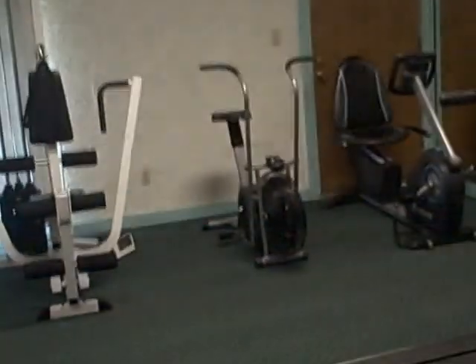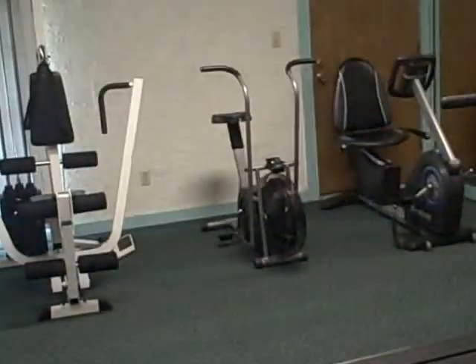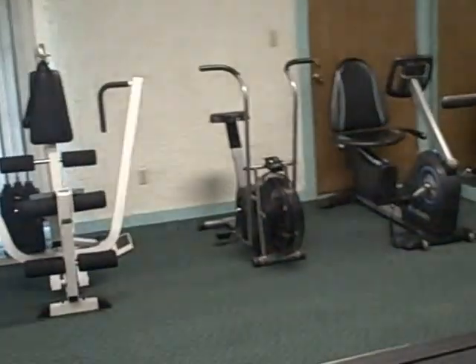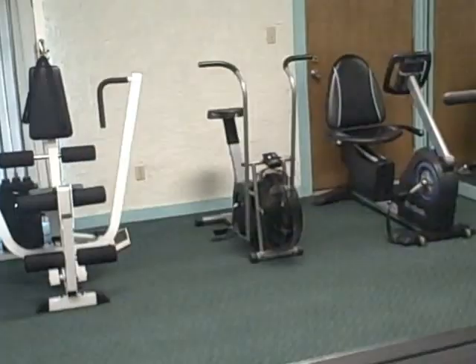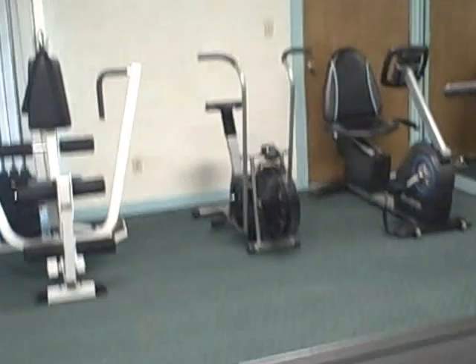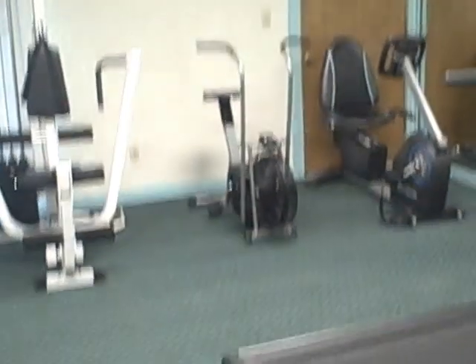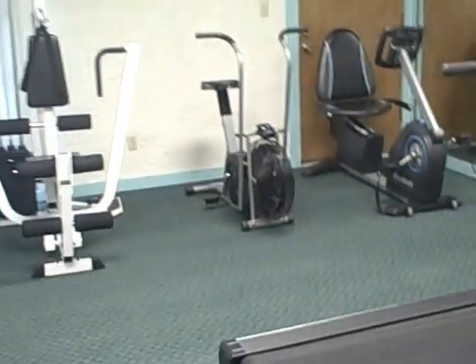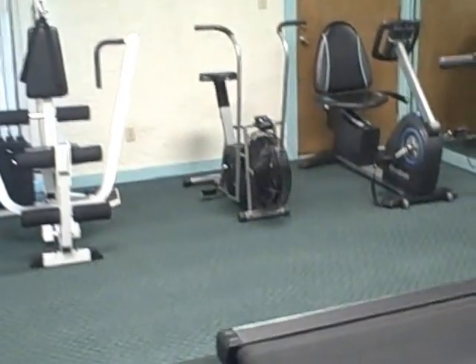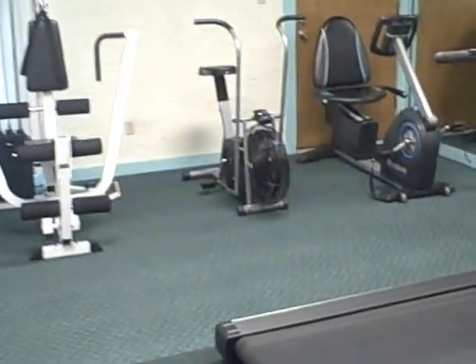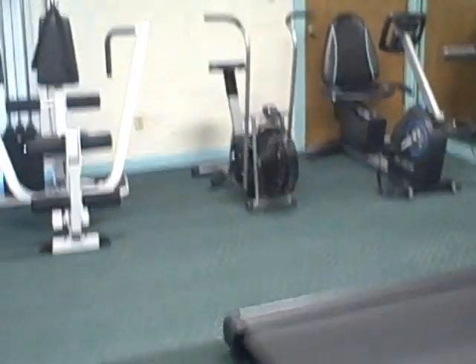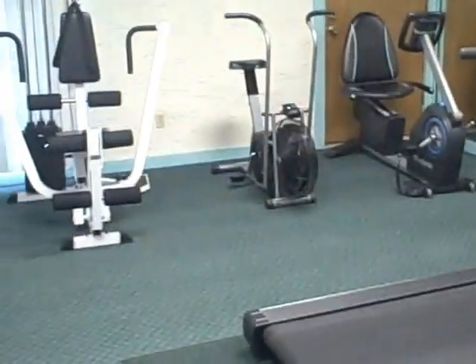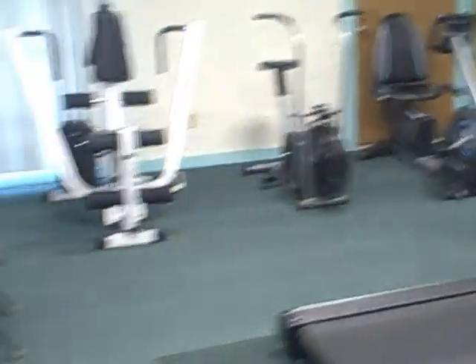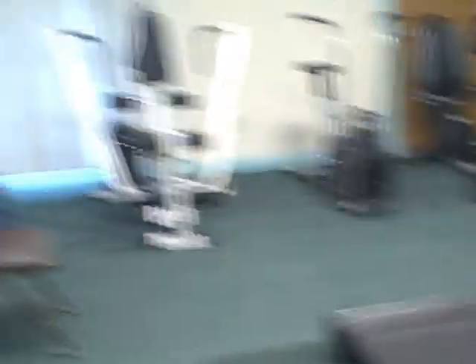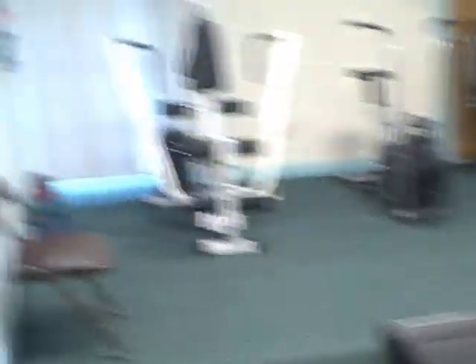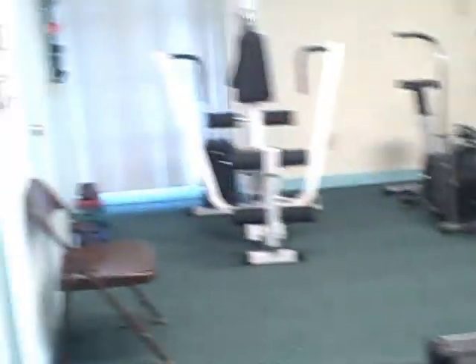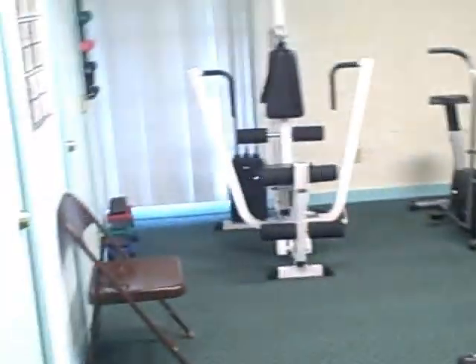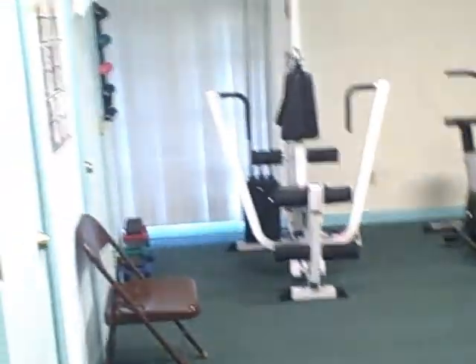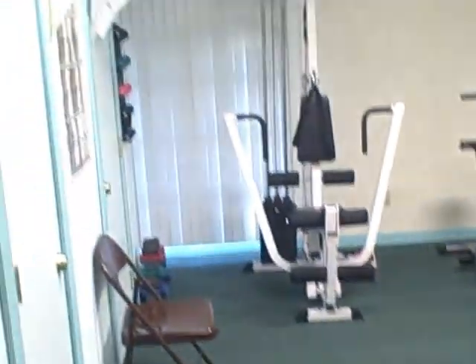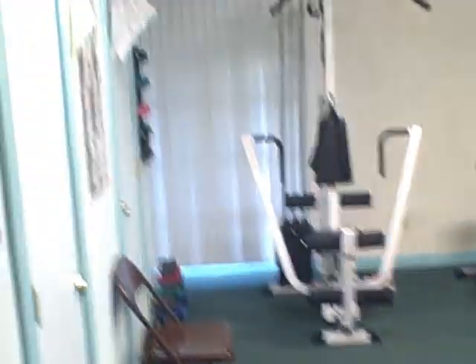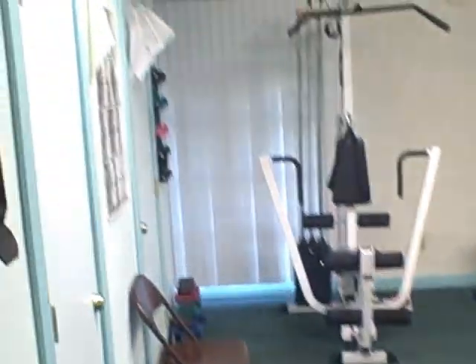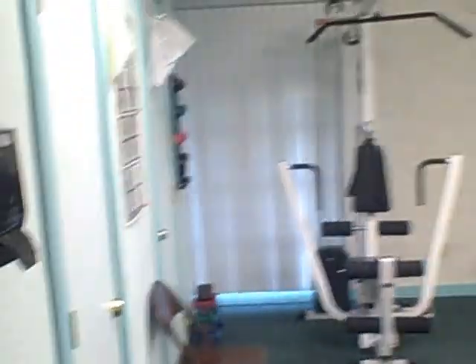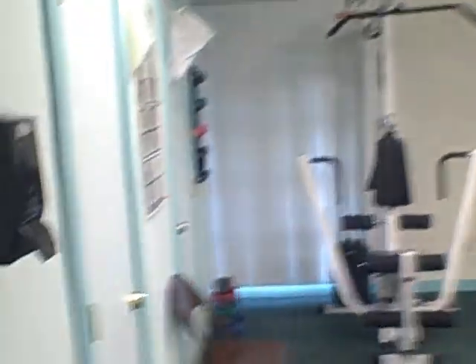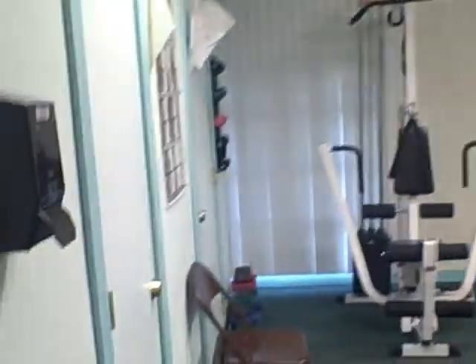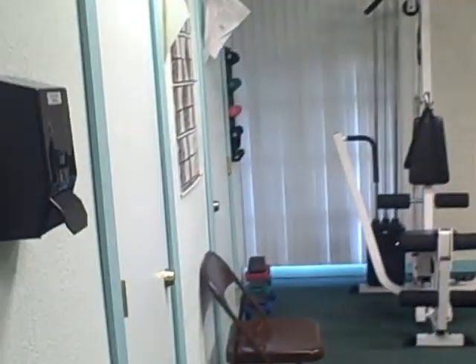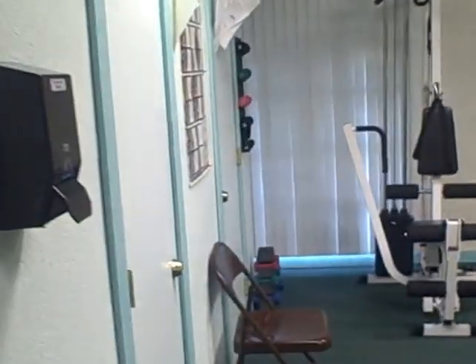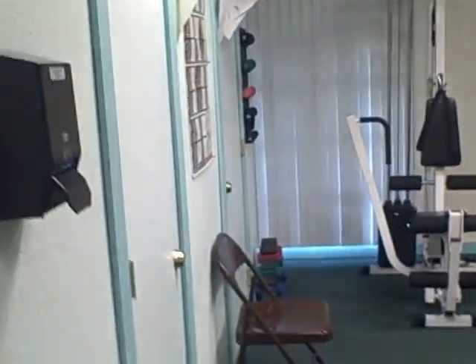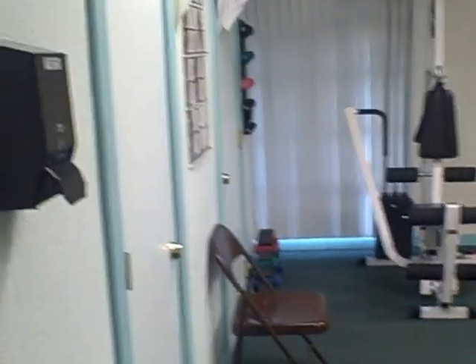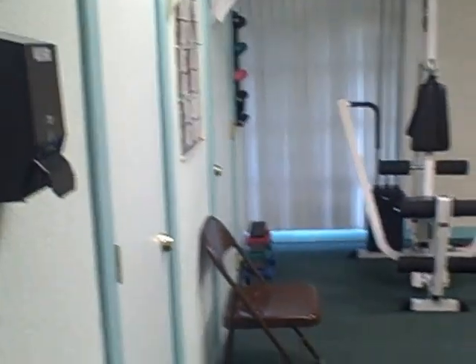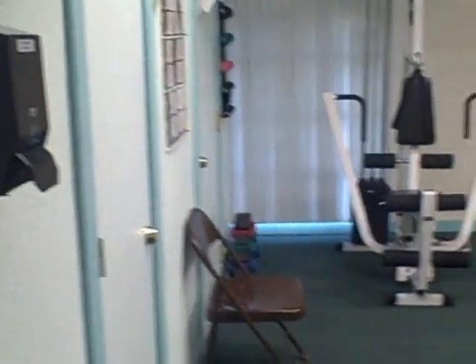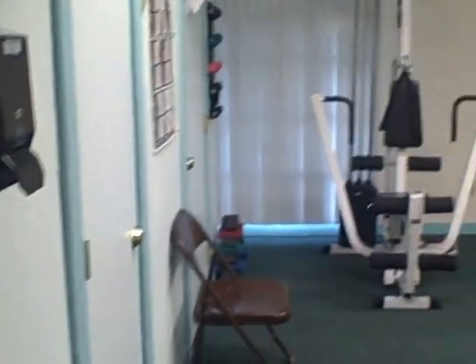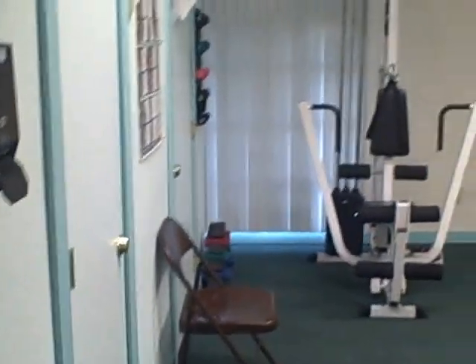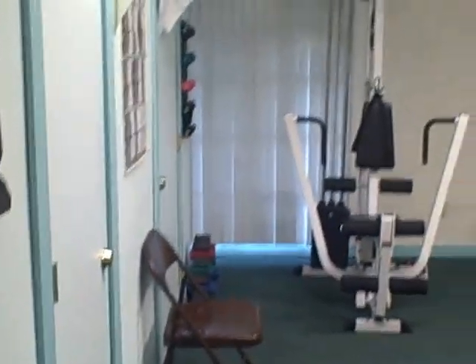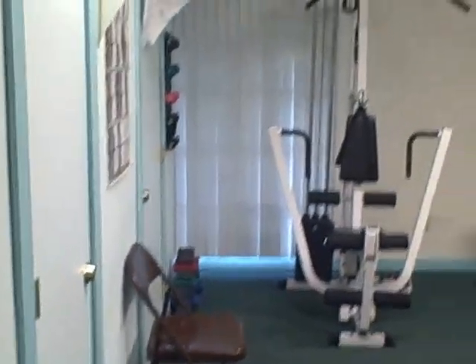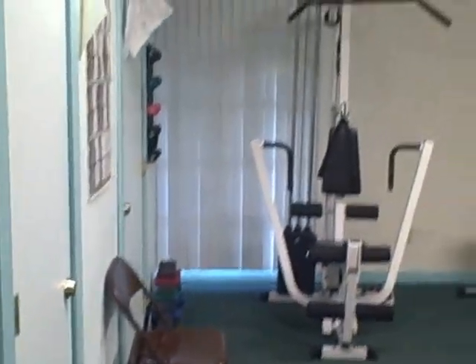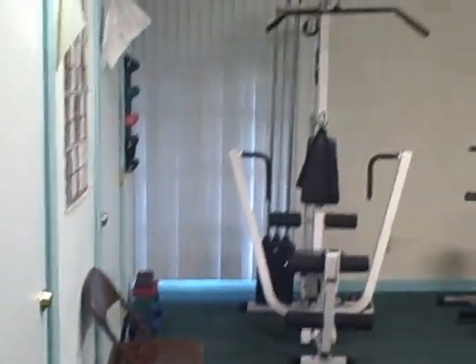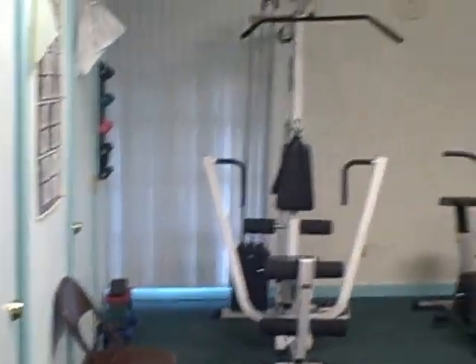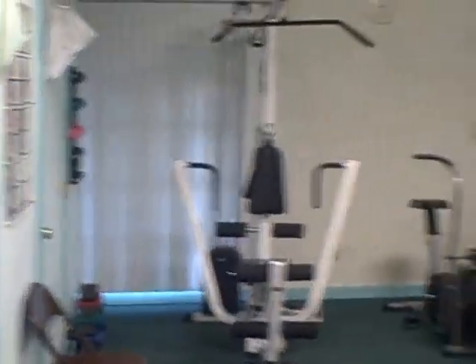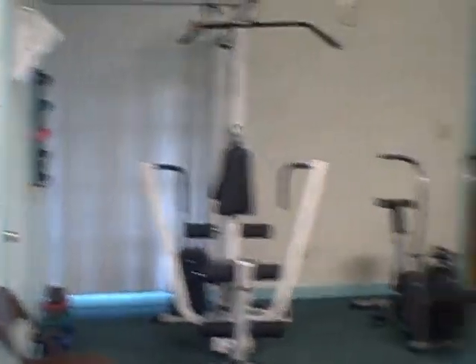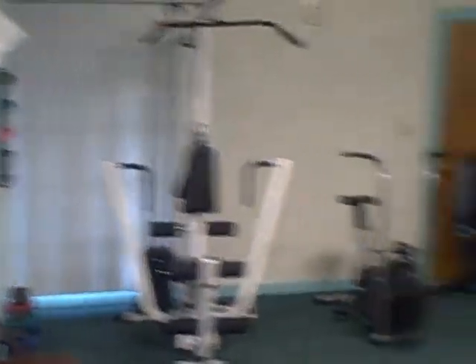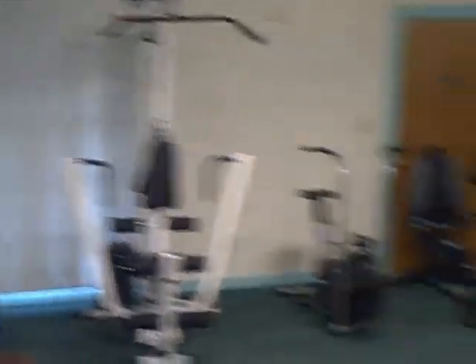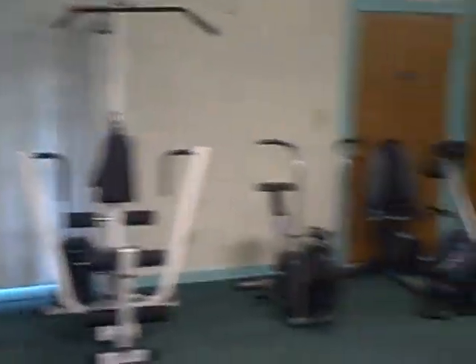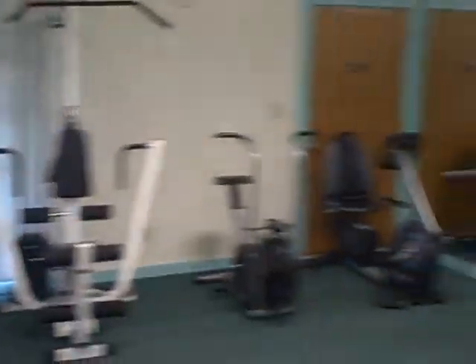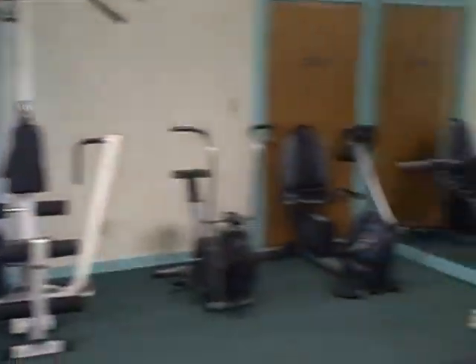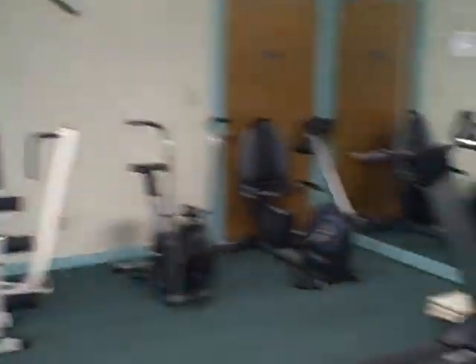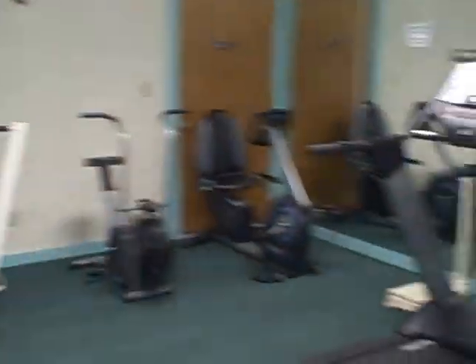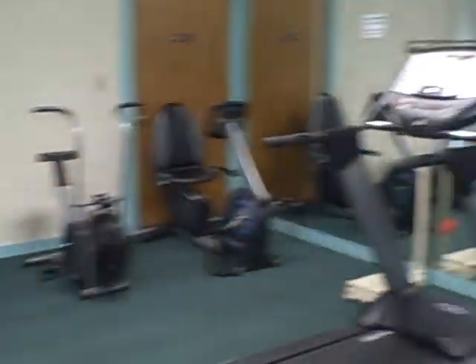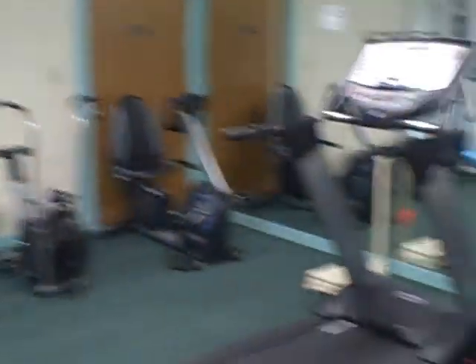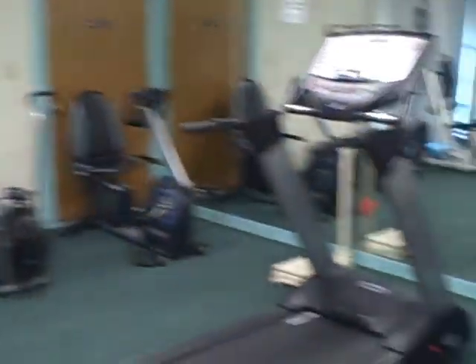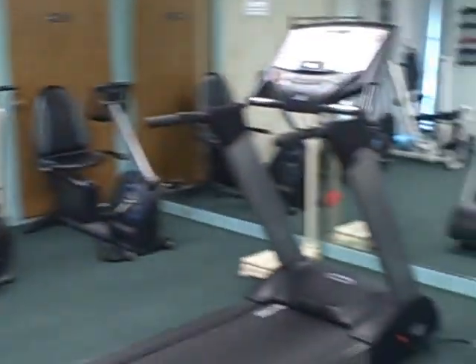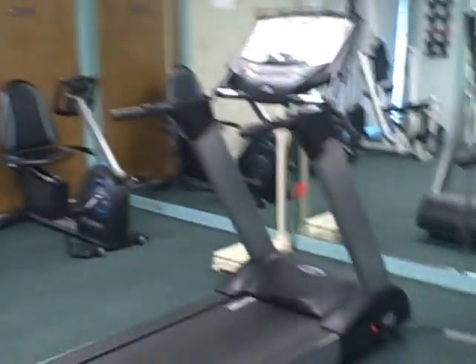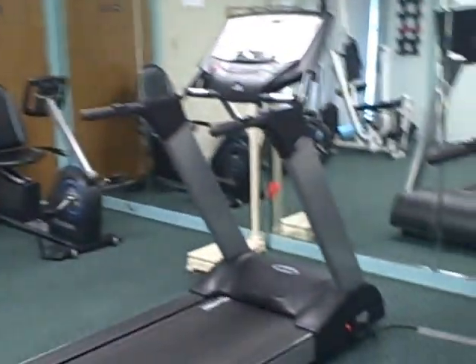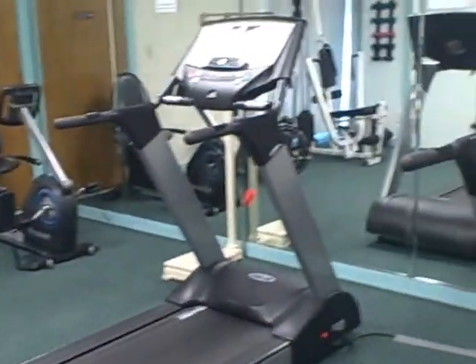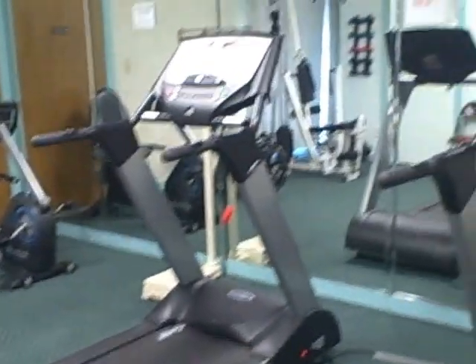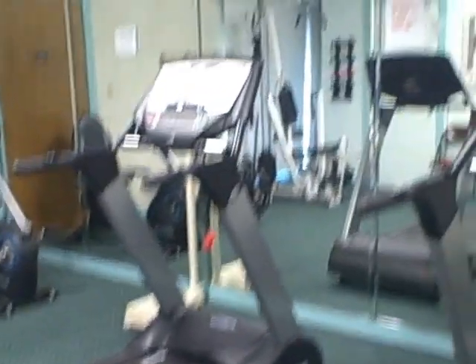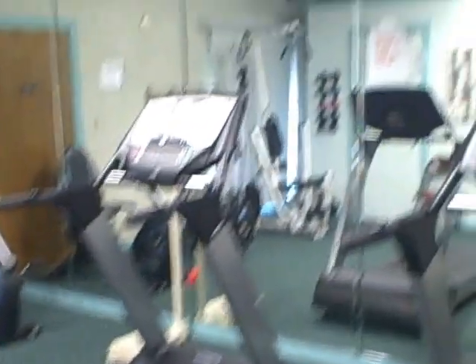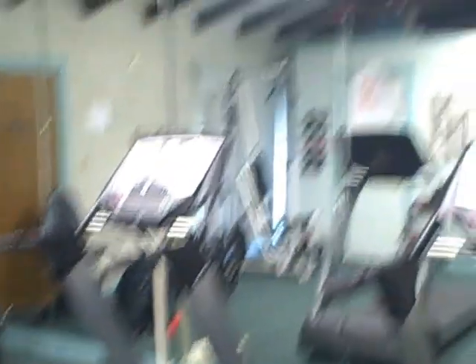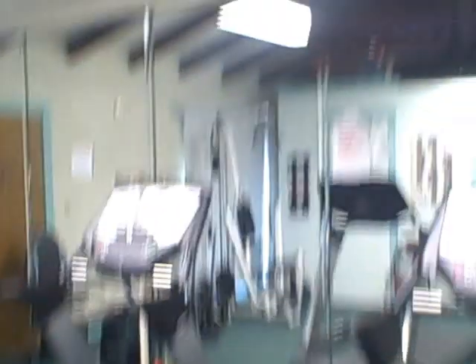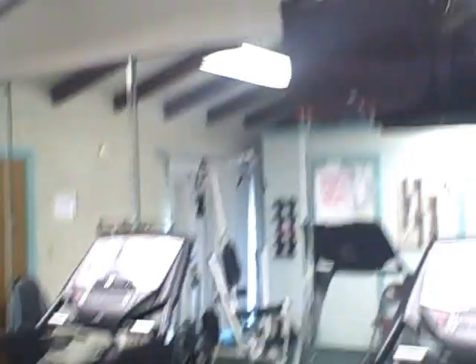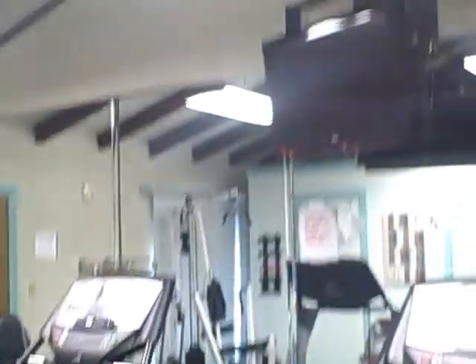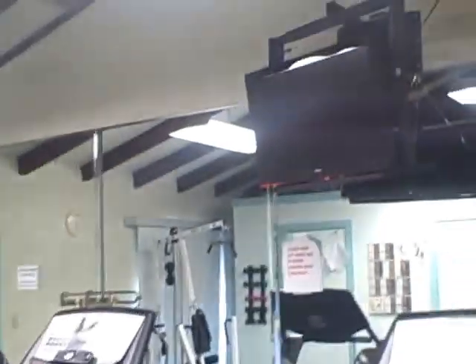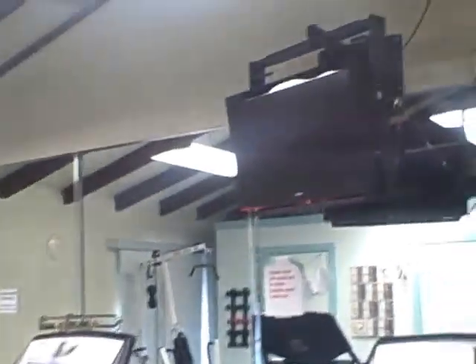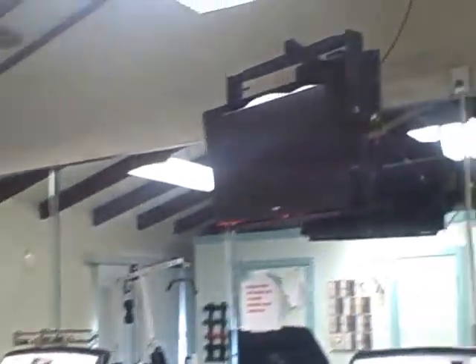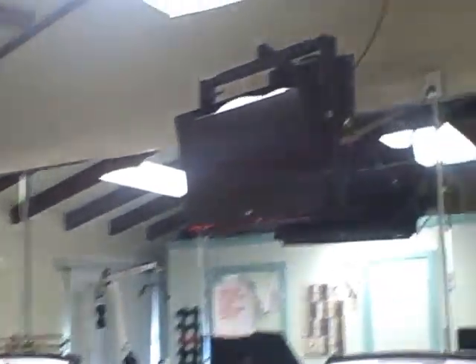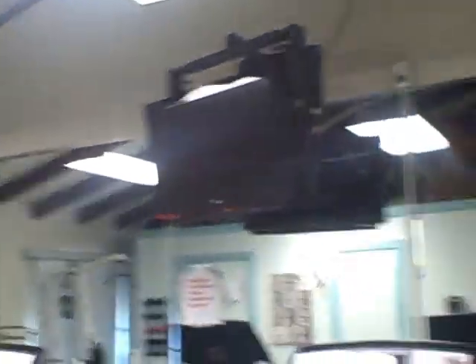Fitness room. A couple treadmills and a TV.